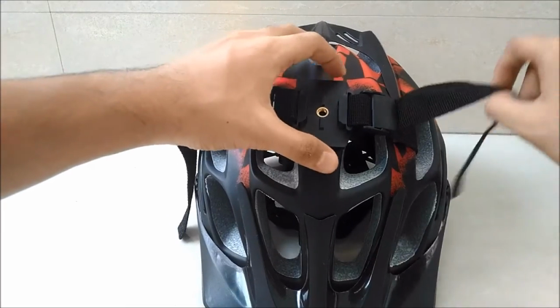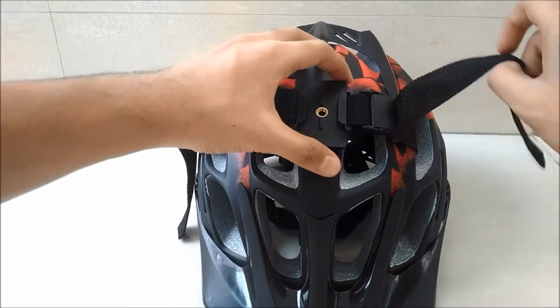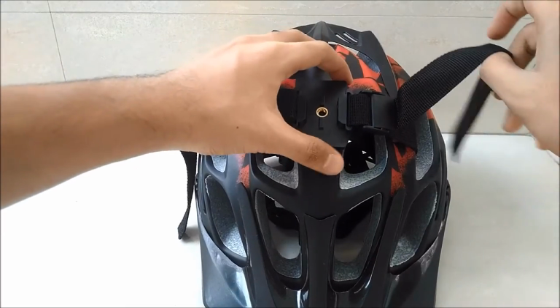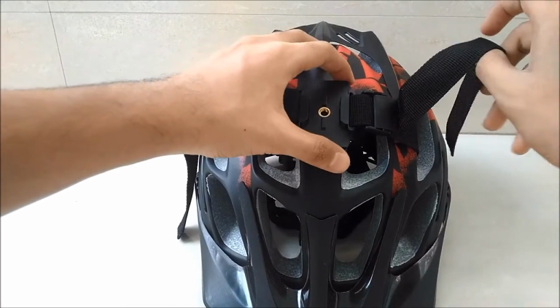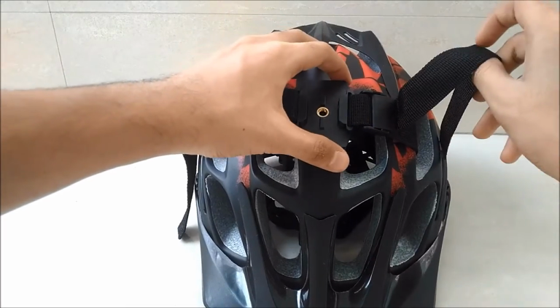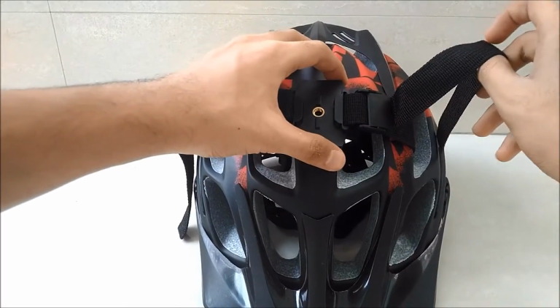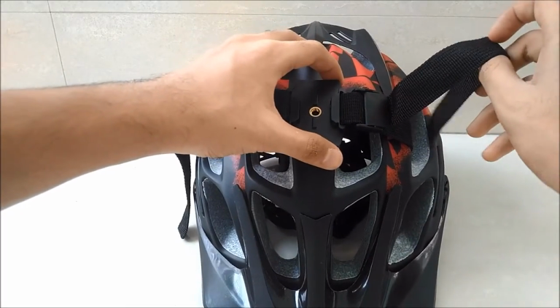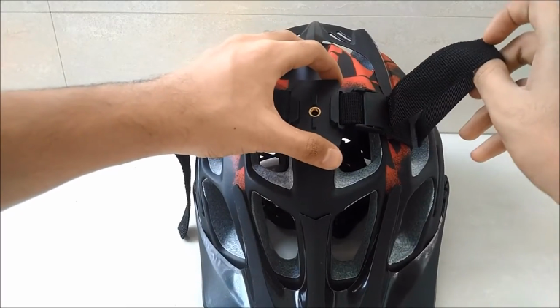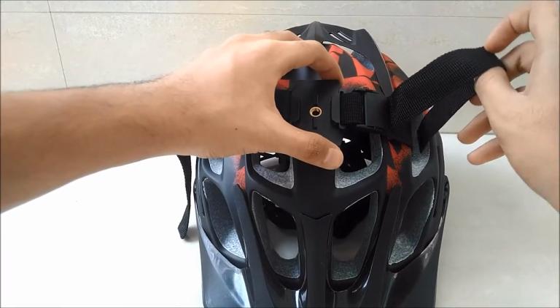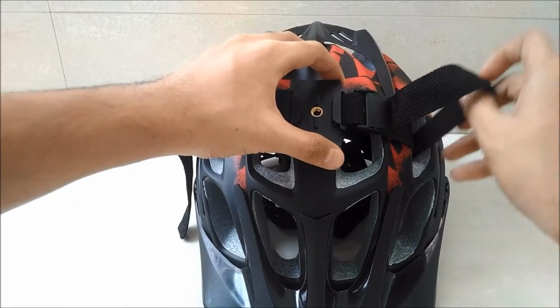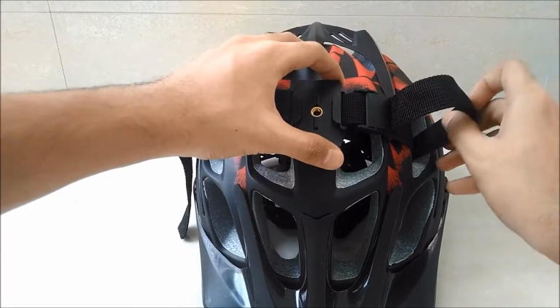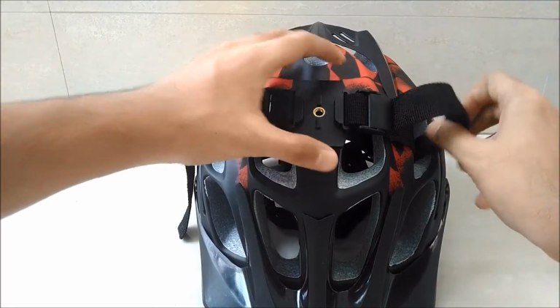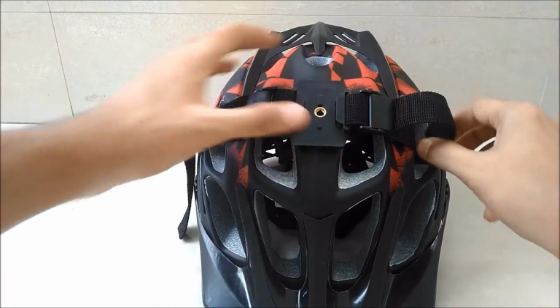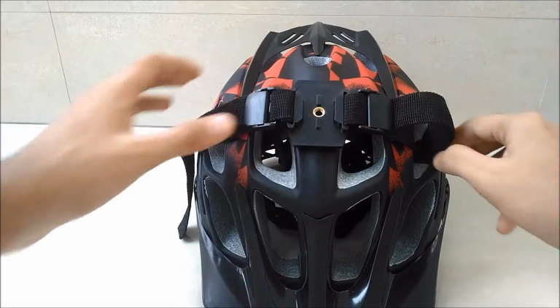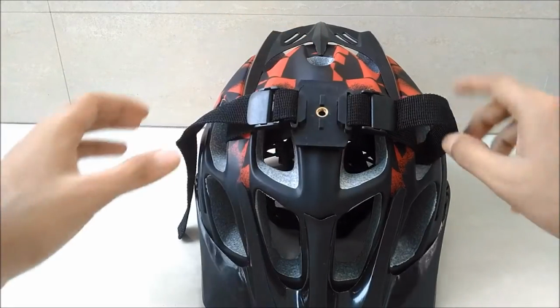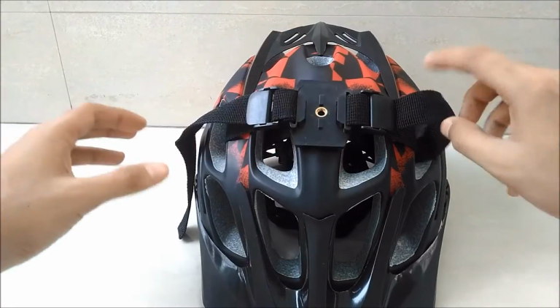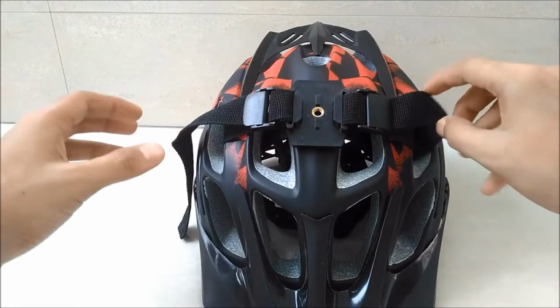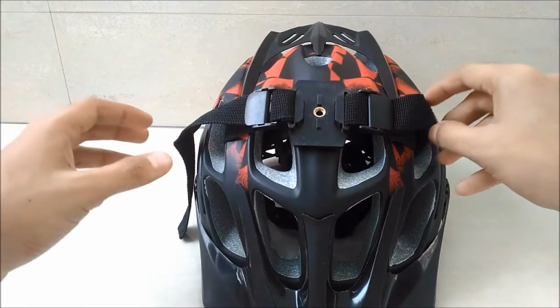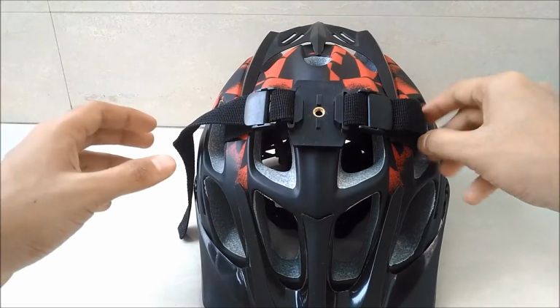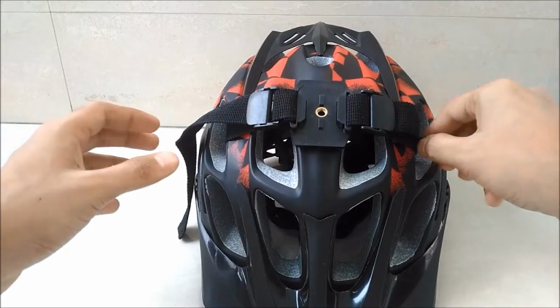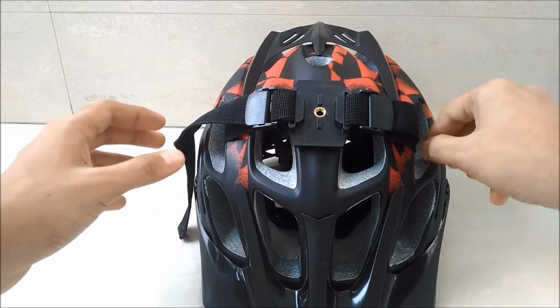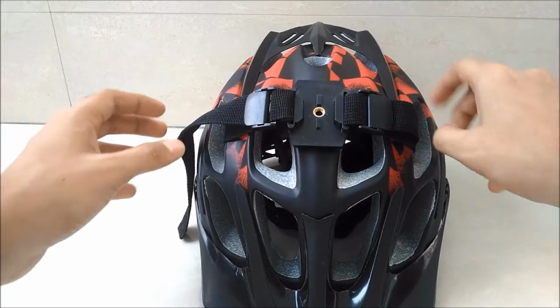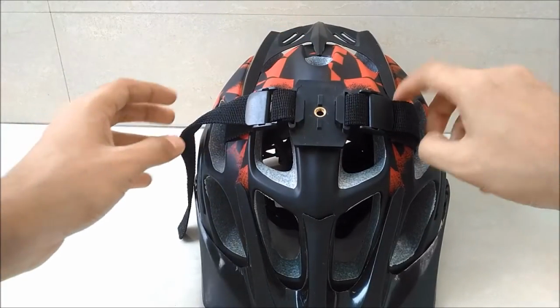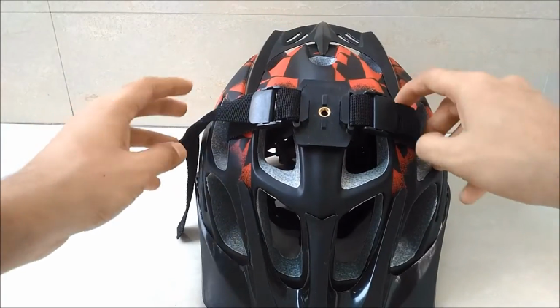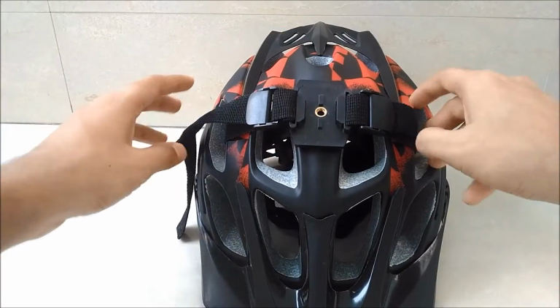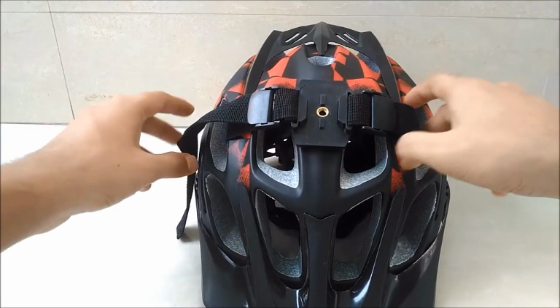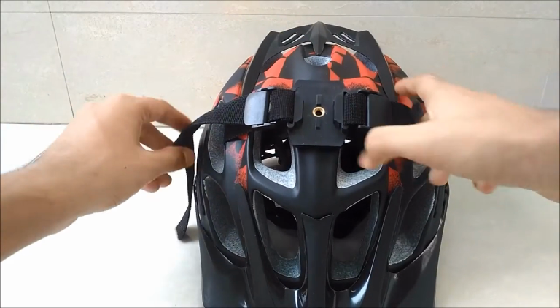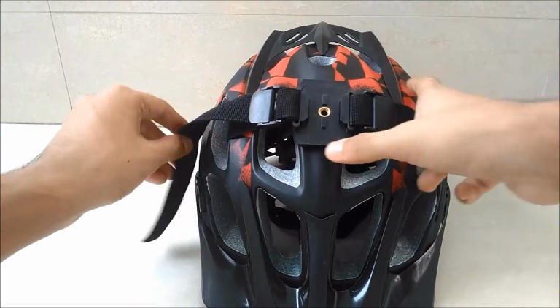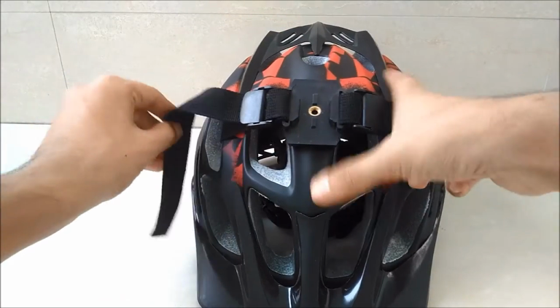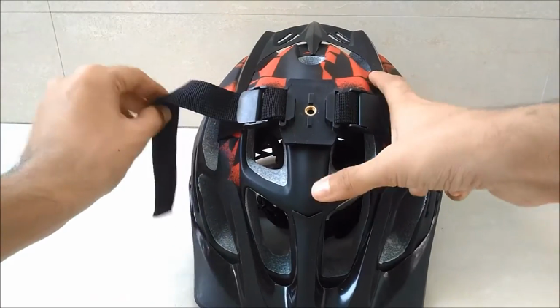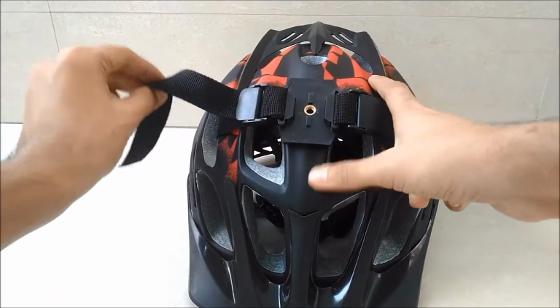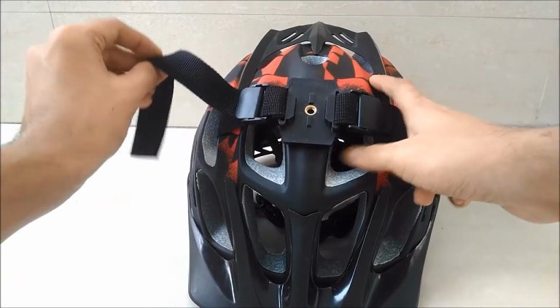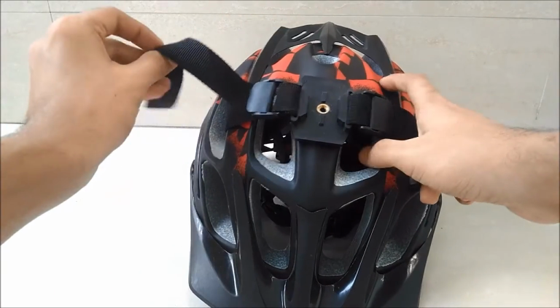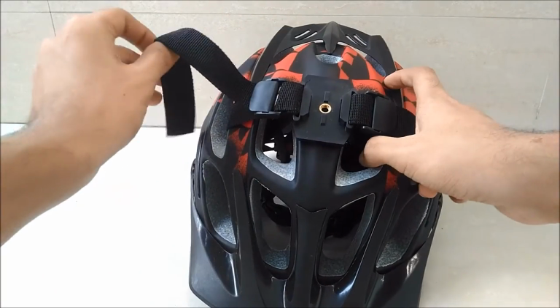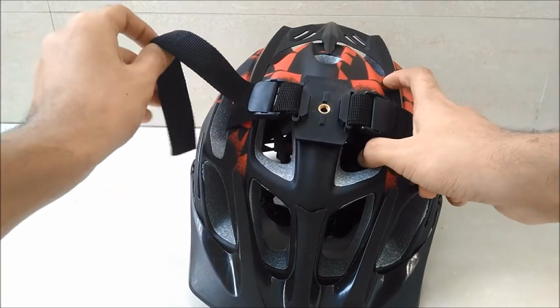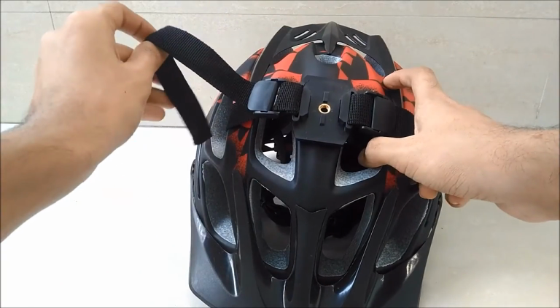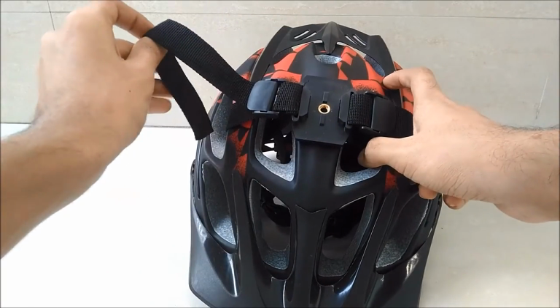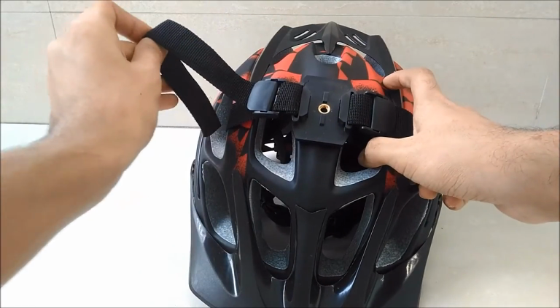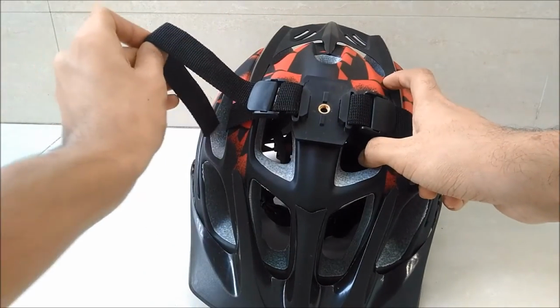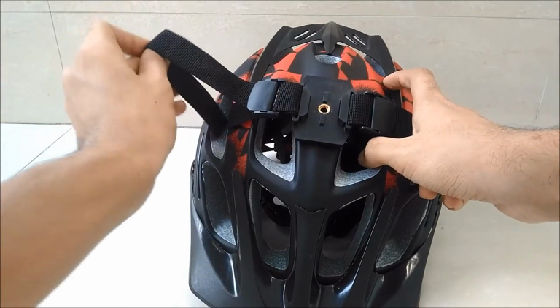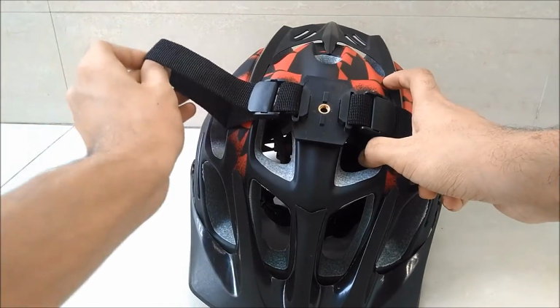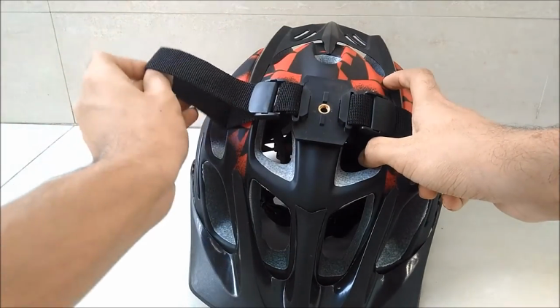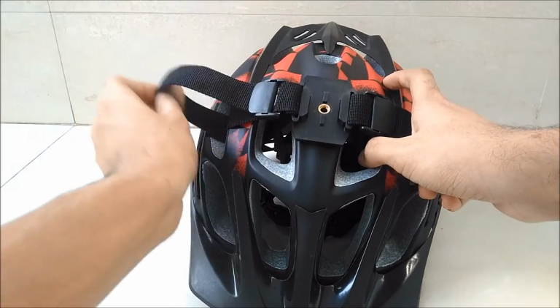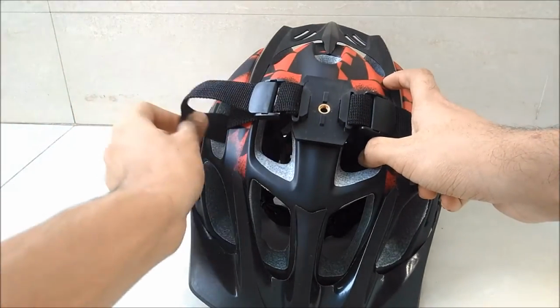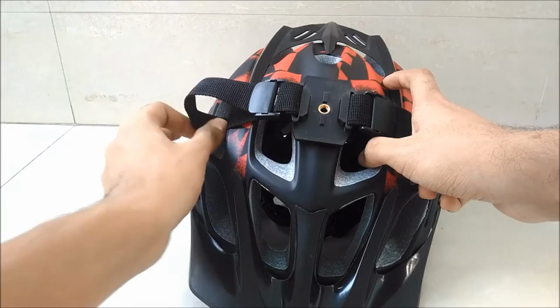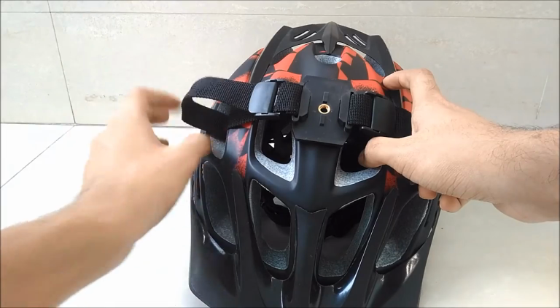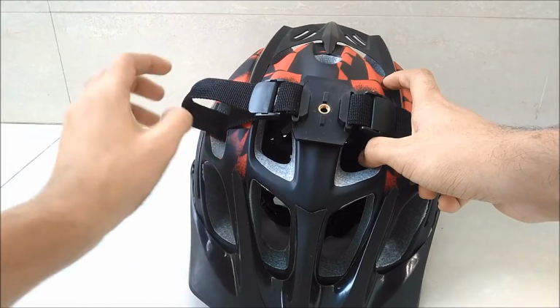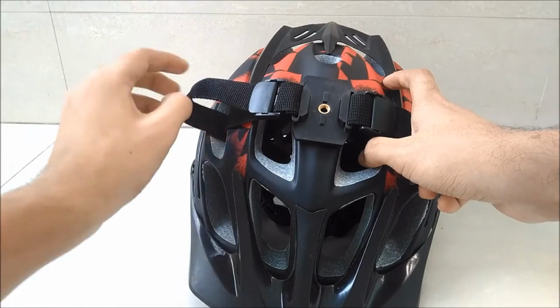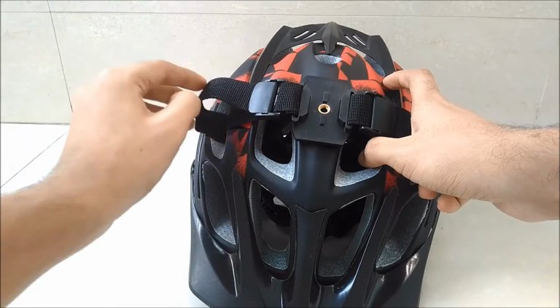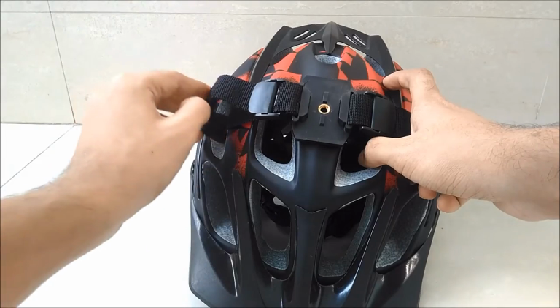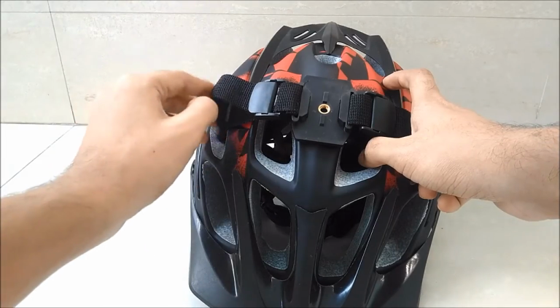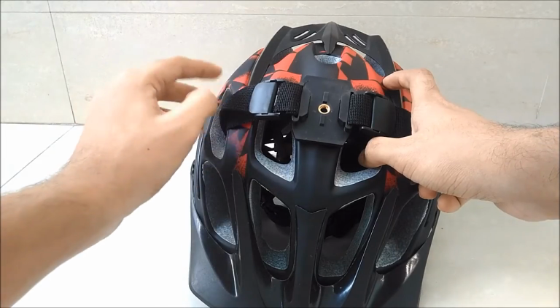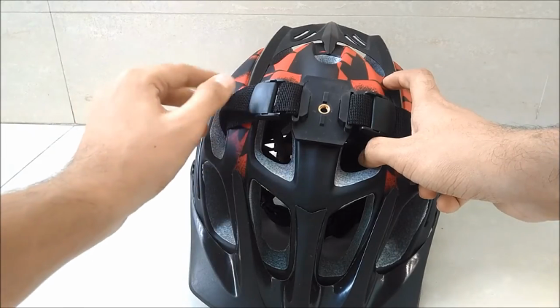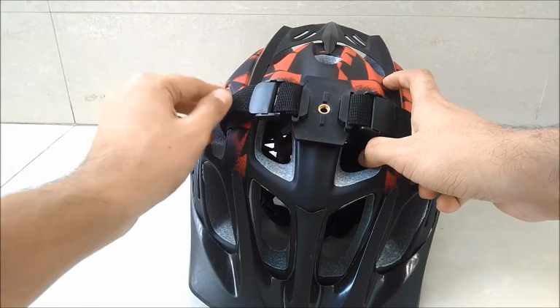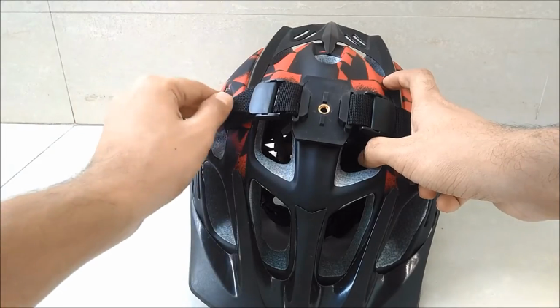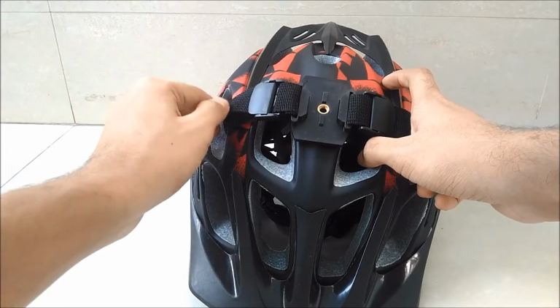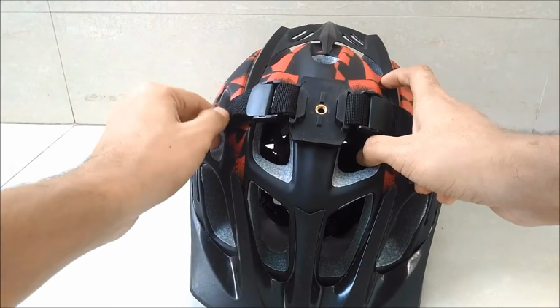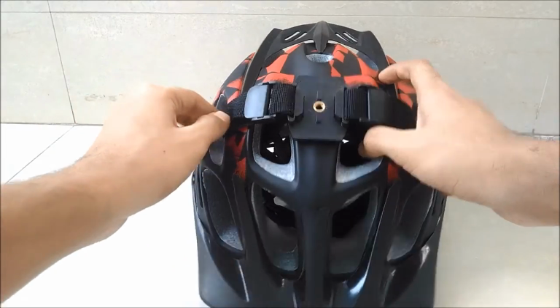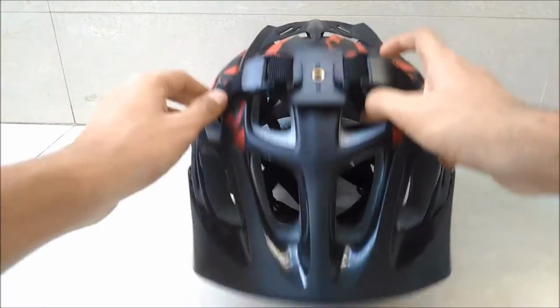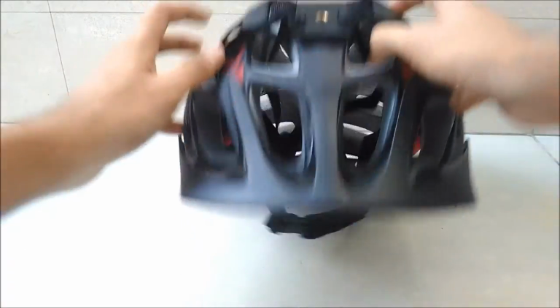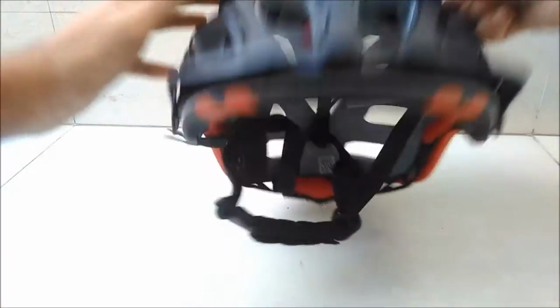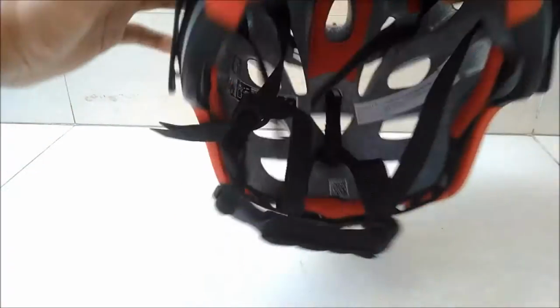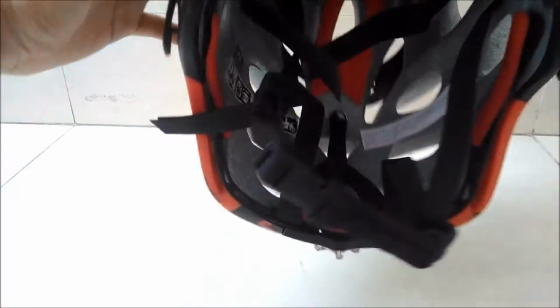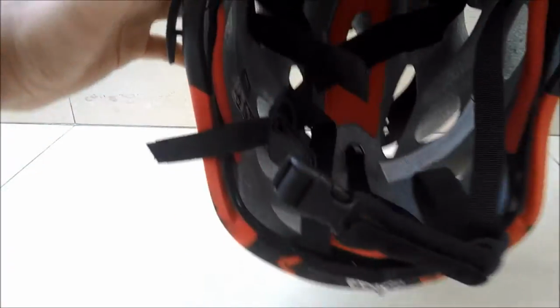If you have a slightly longer strap, like I do, you can pass them through the previous vents and roll them up inside.